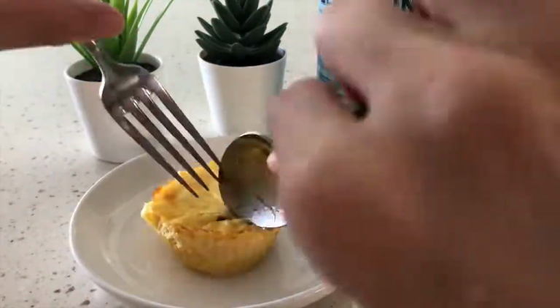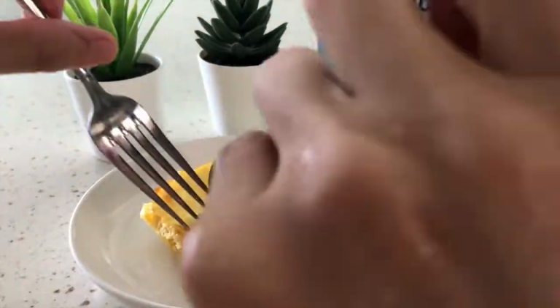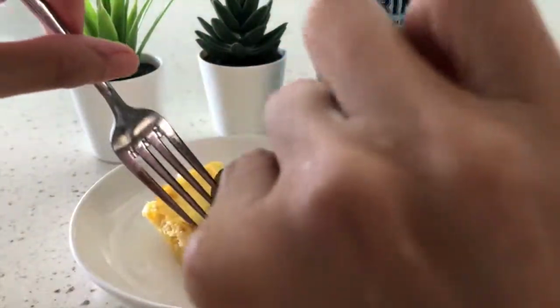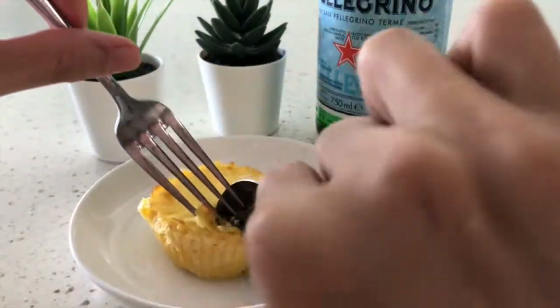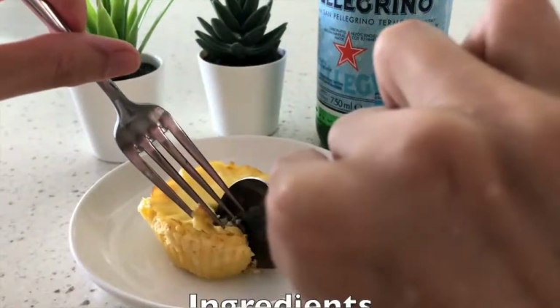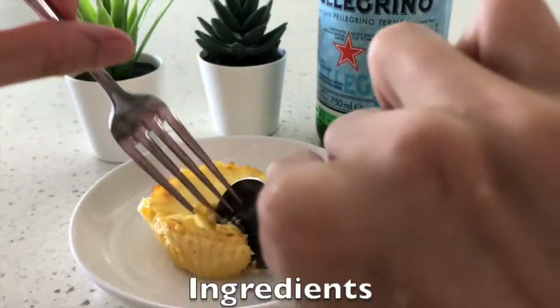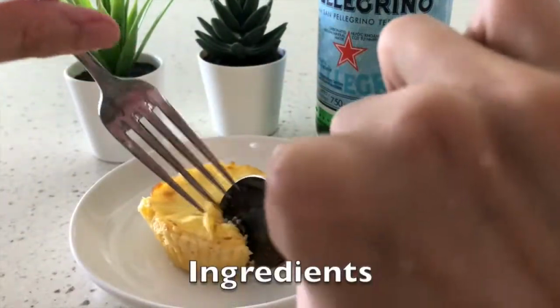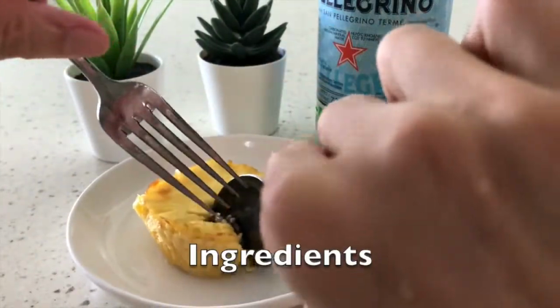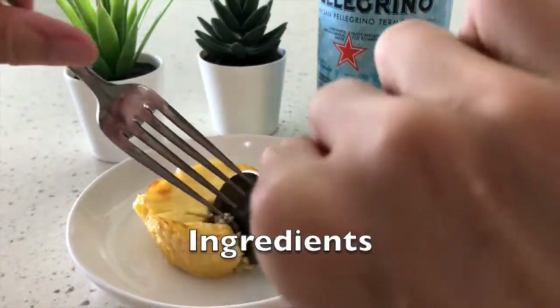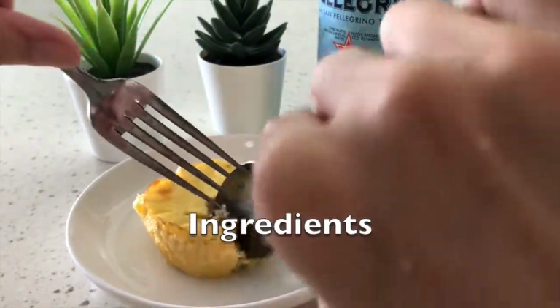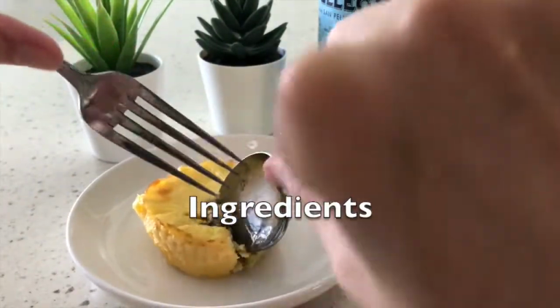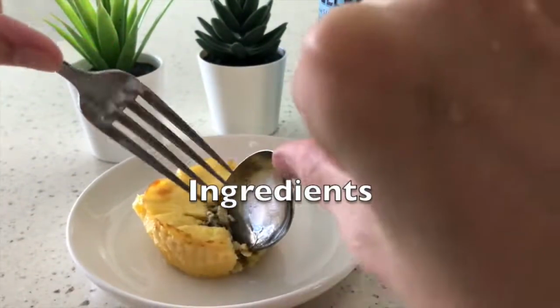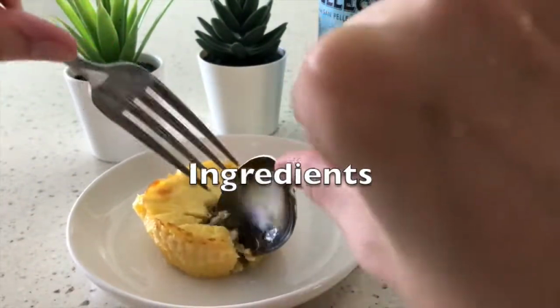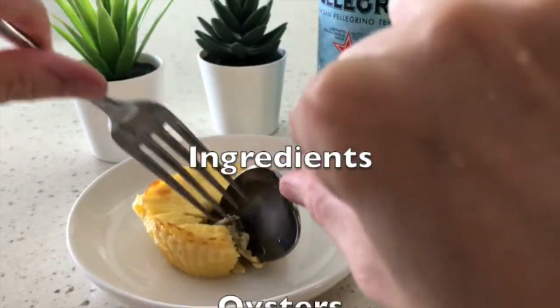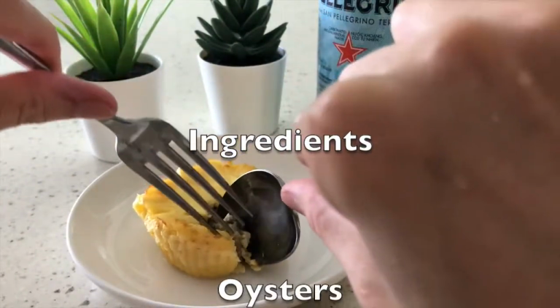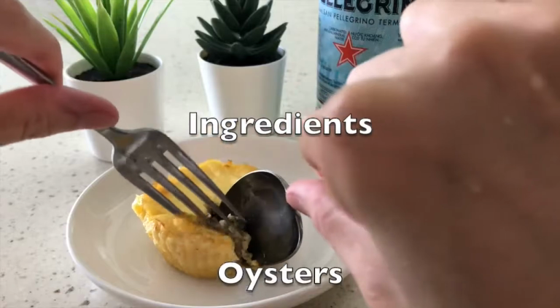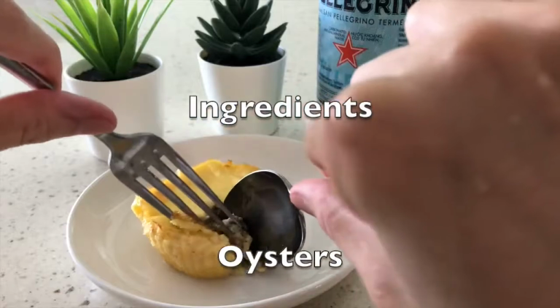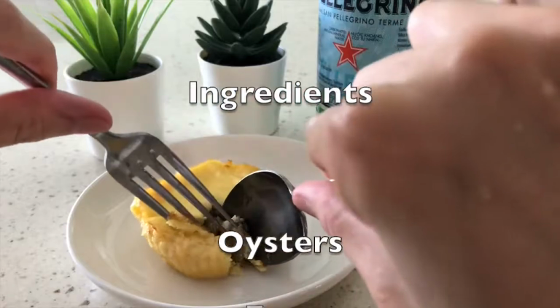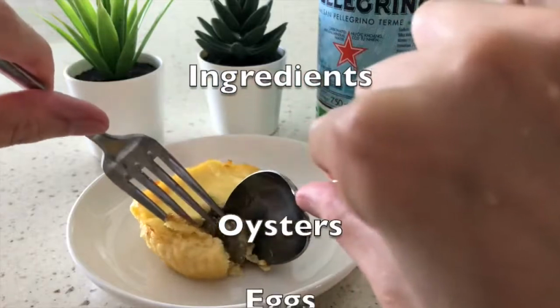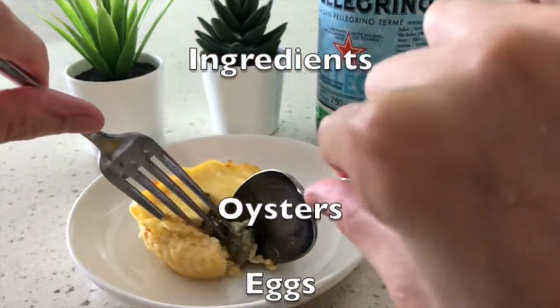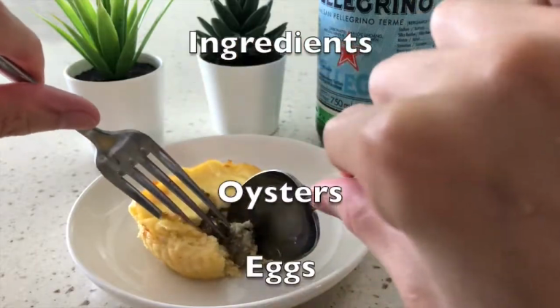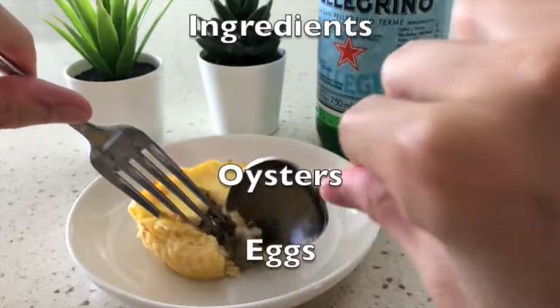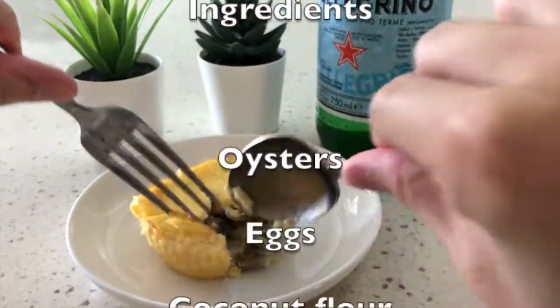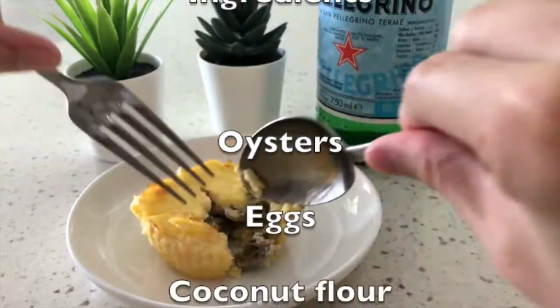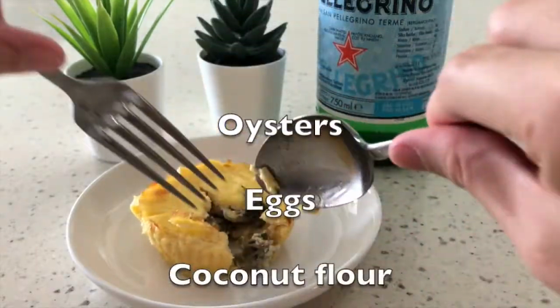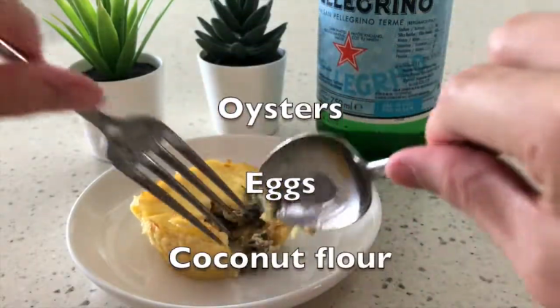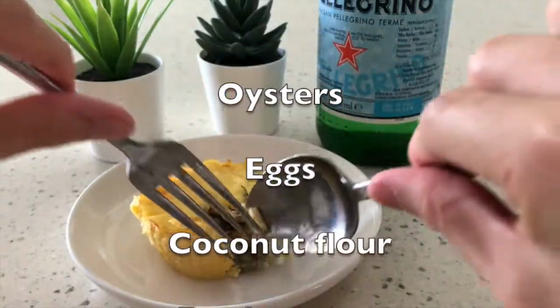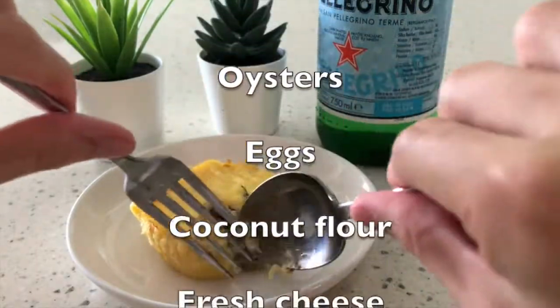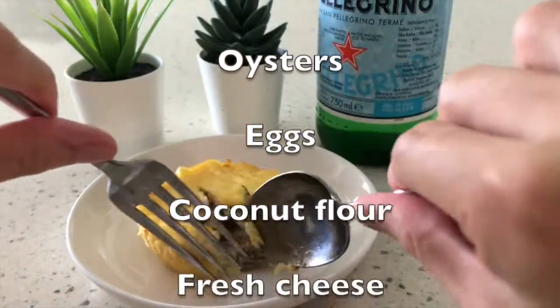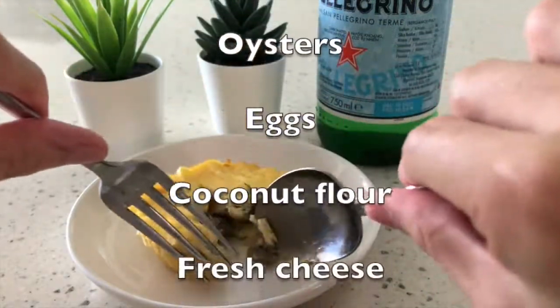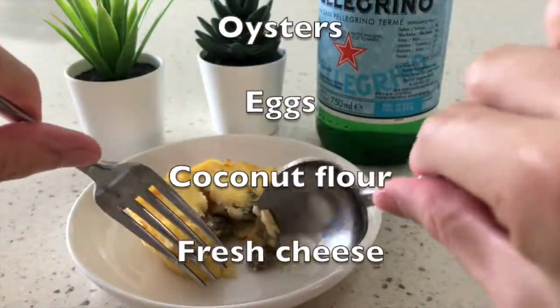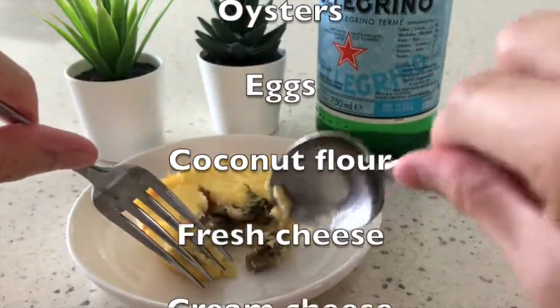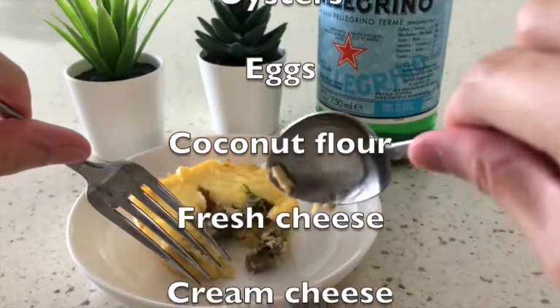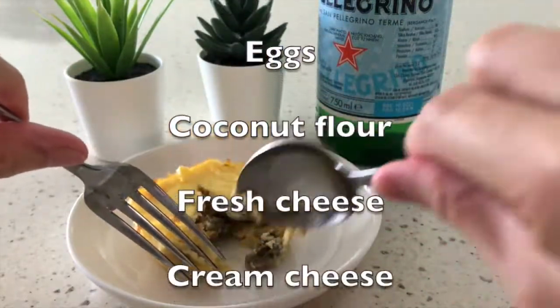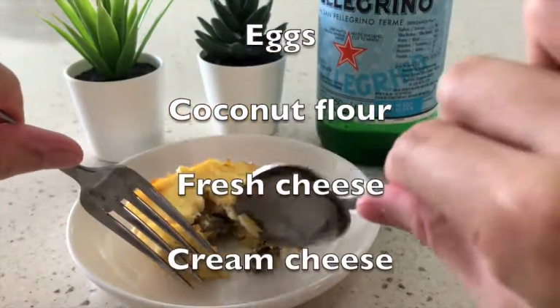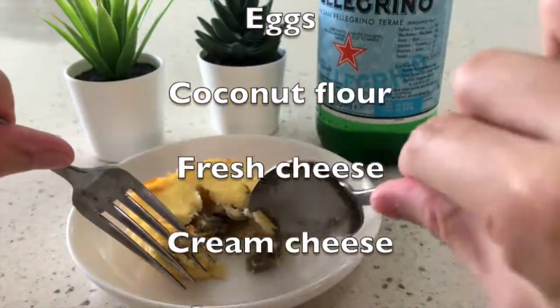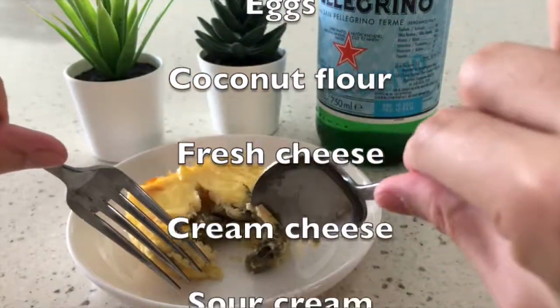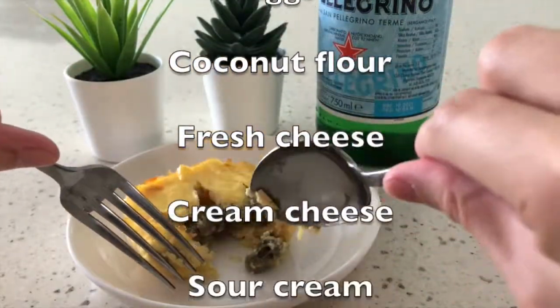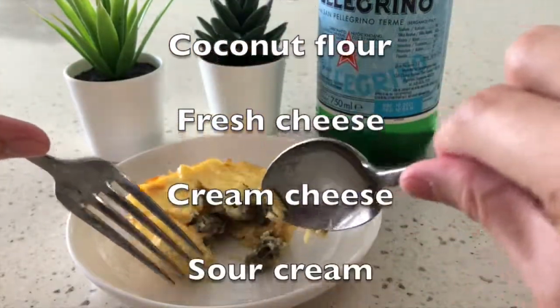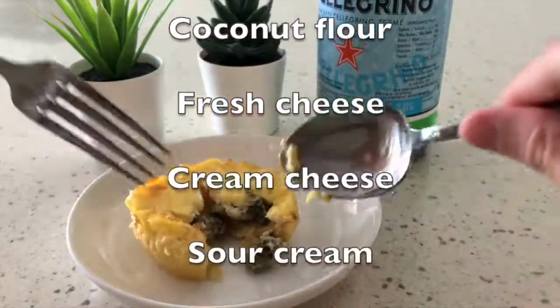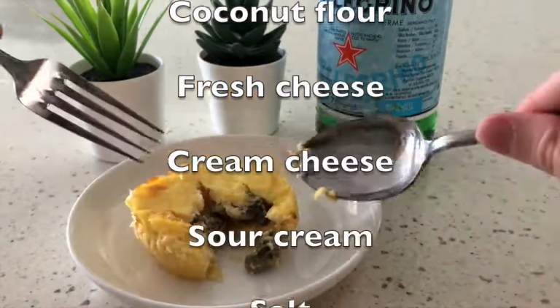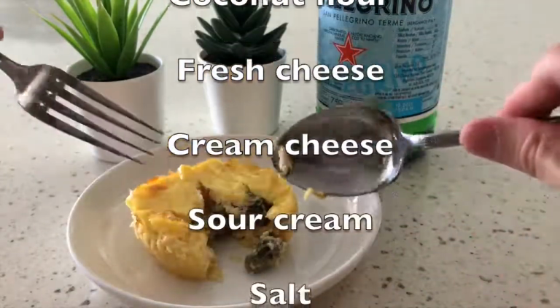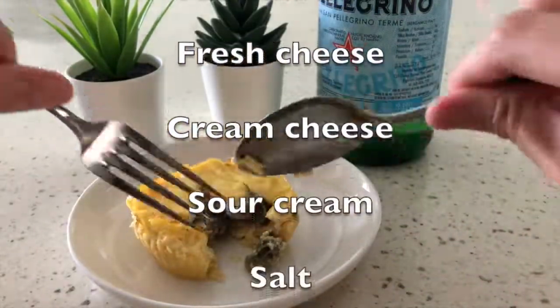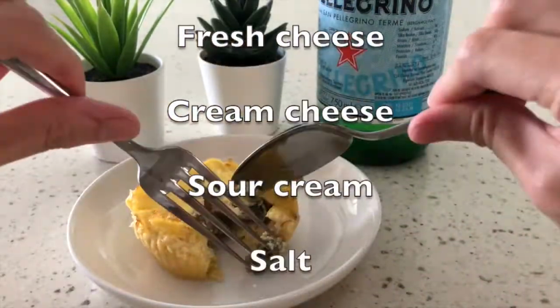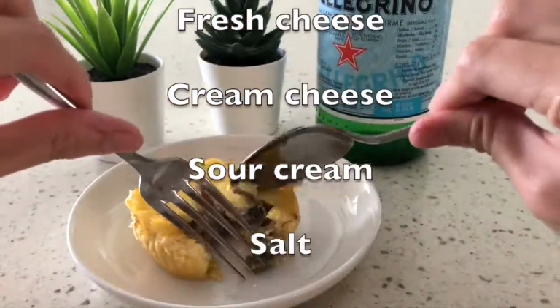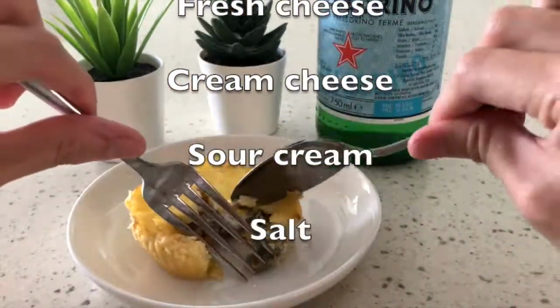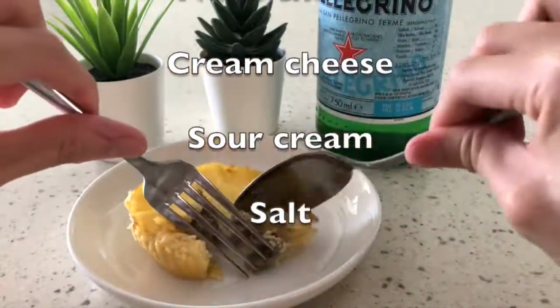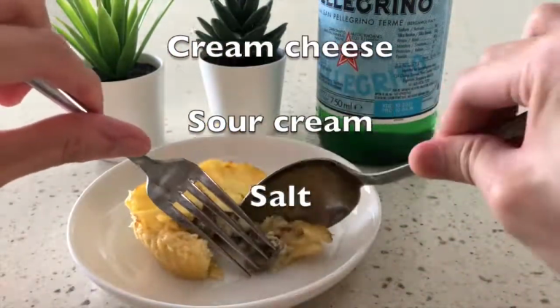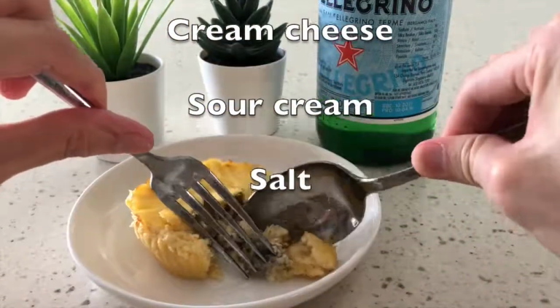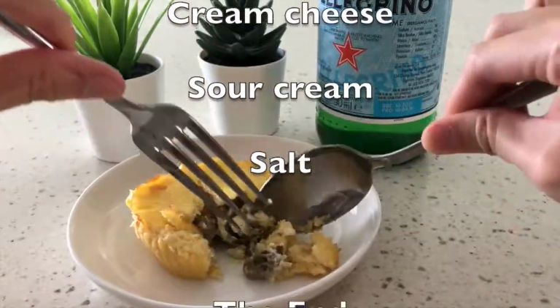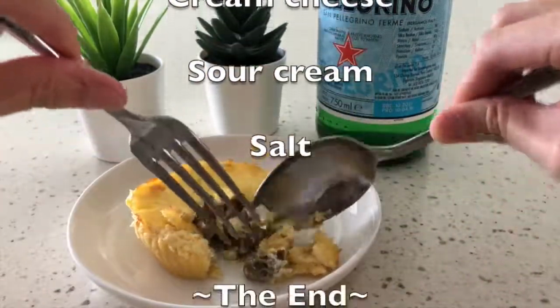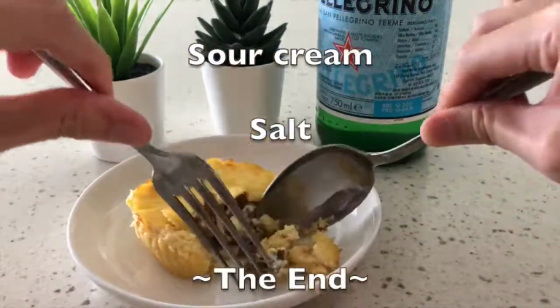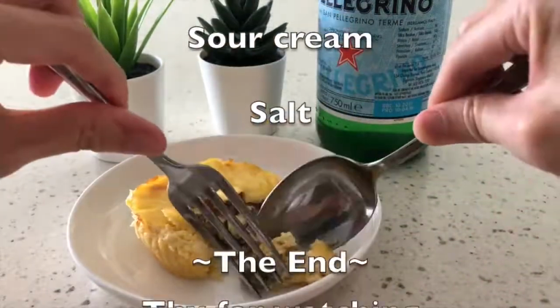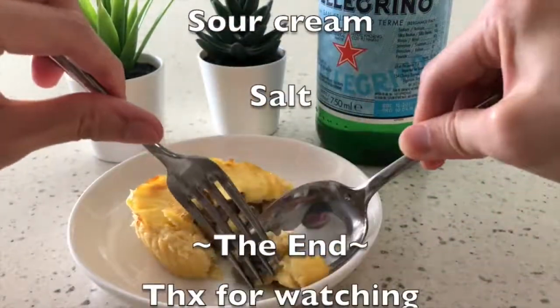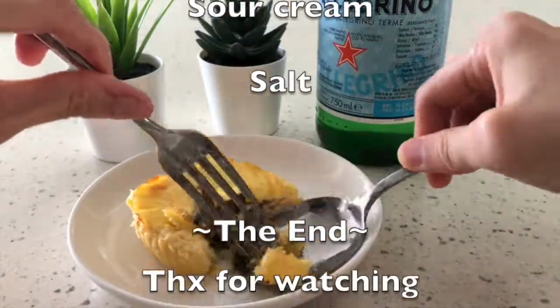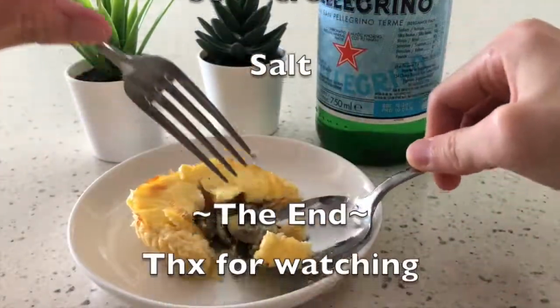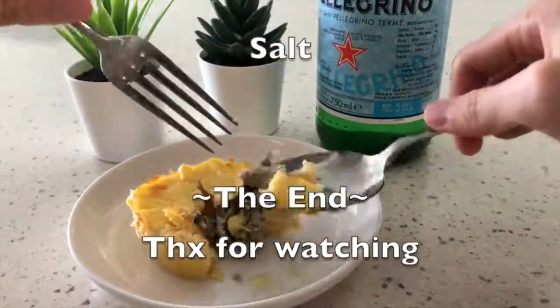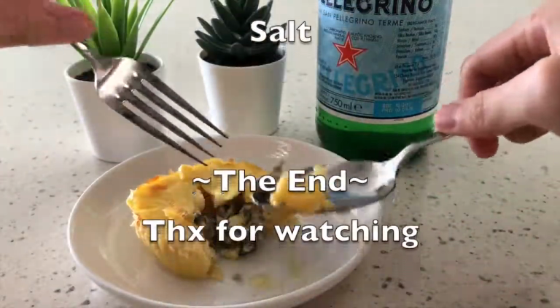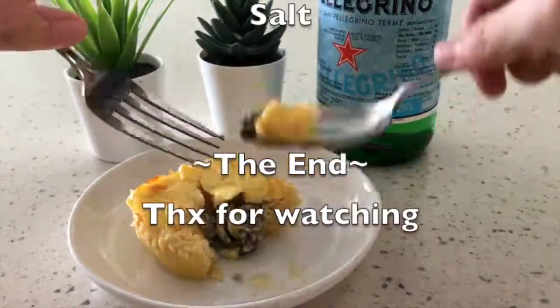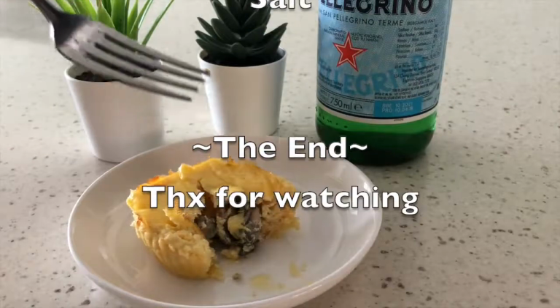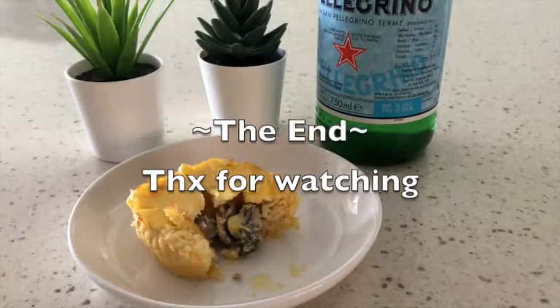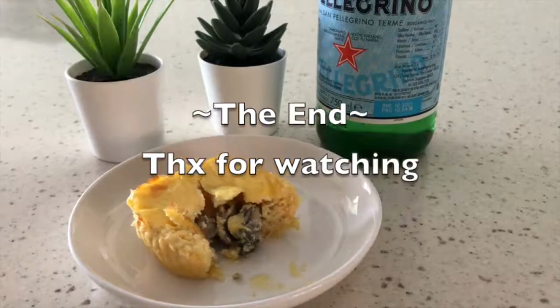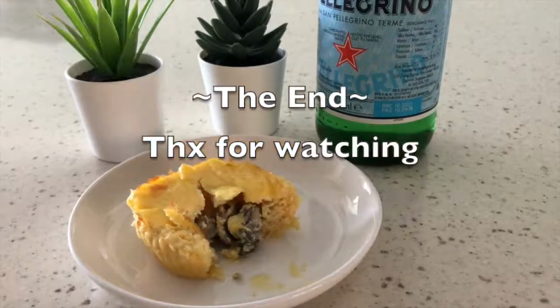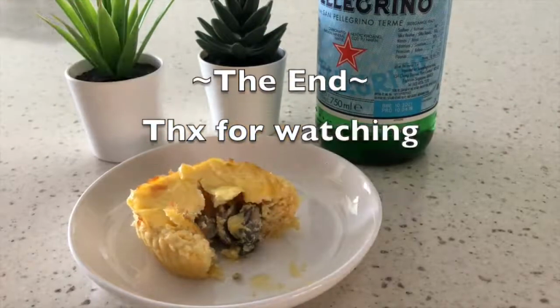The egg tart ingredients are: oysters, eggs, coconut flour, fresh cheese, cream cheese, sour cream, and salt.